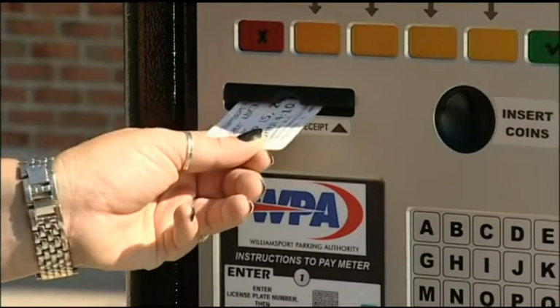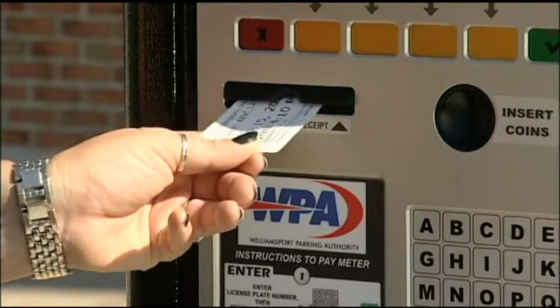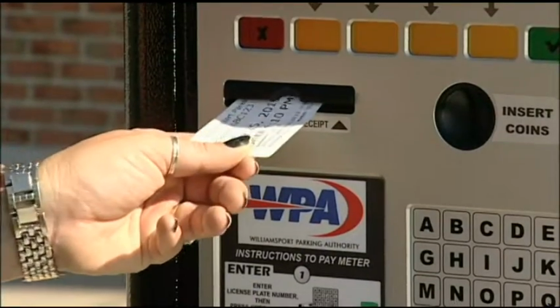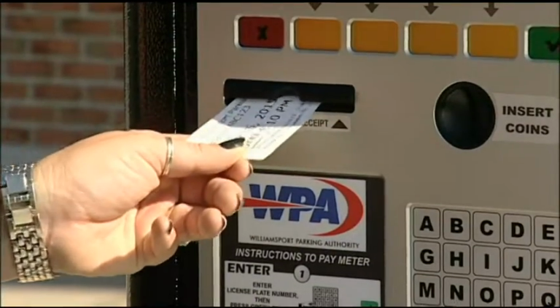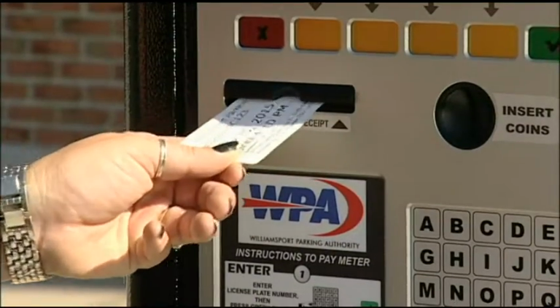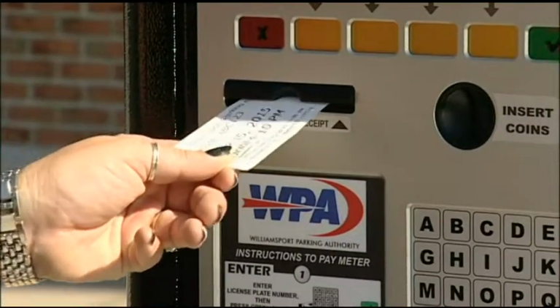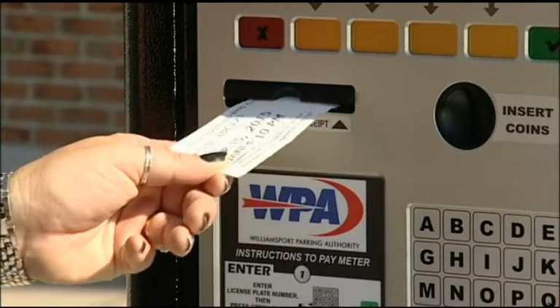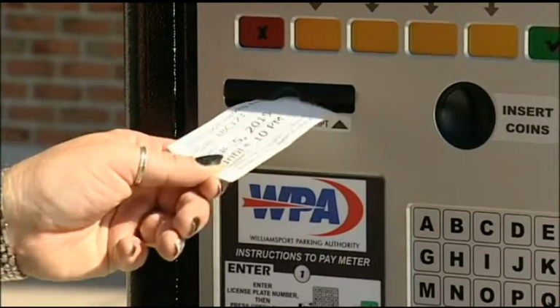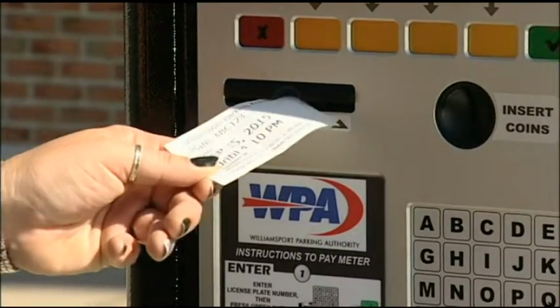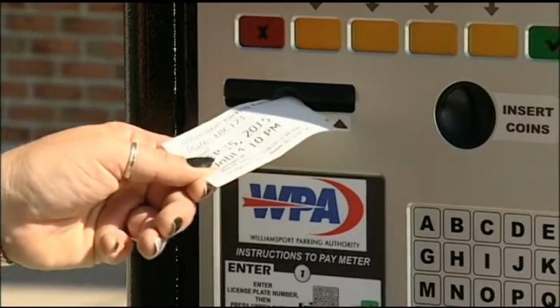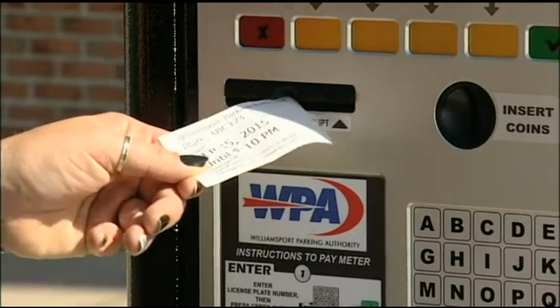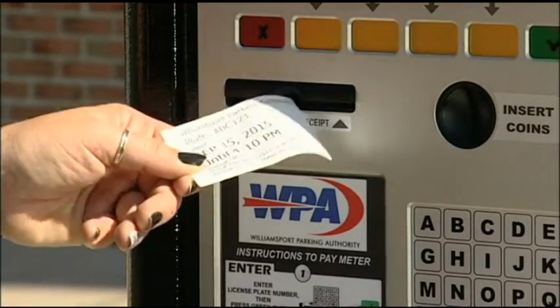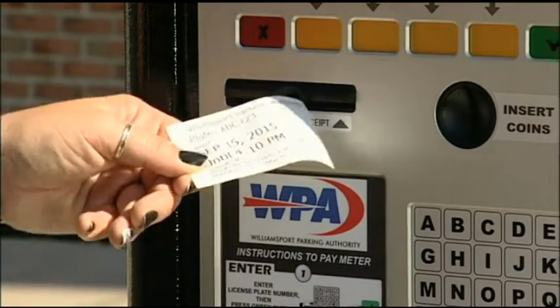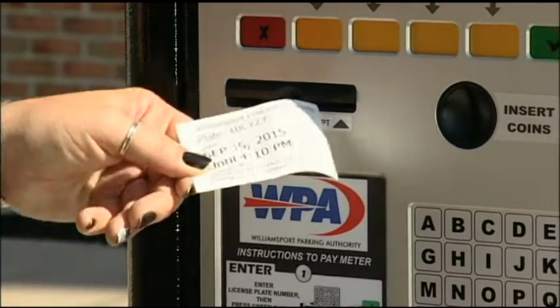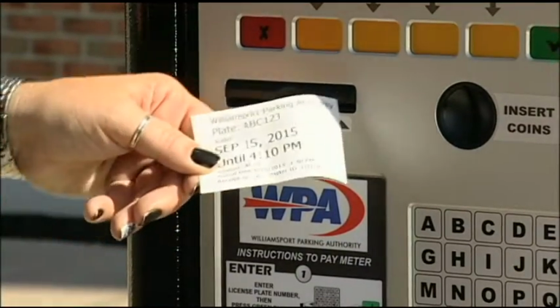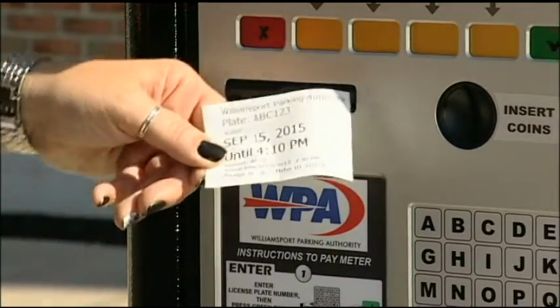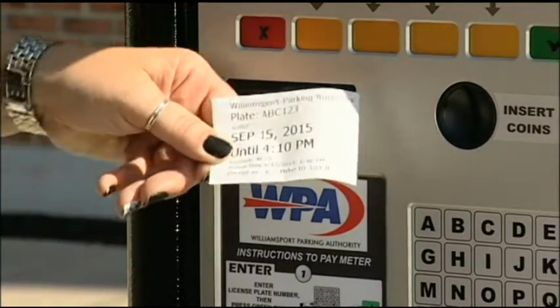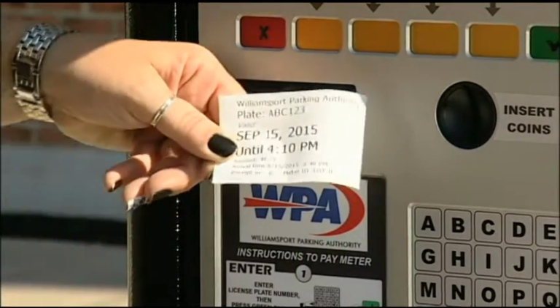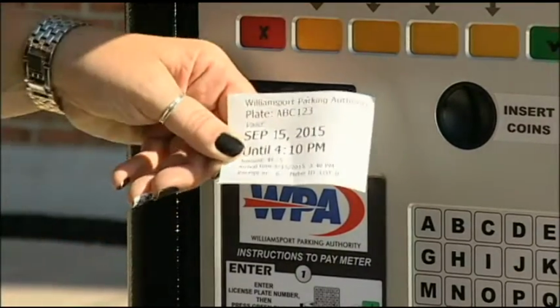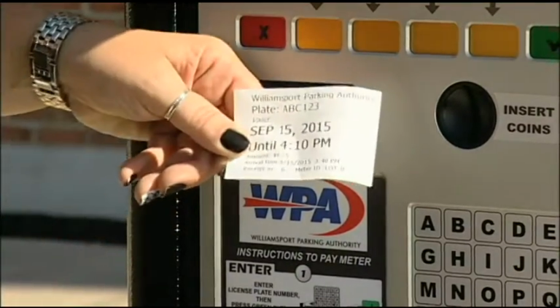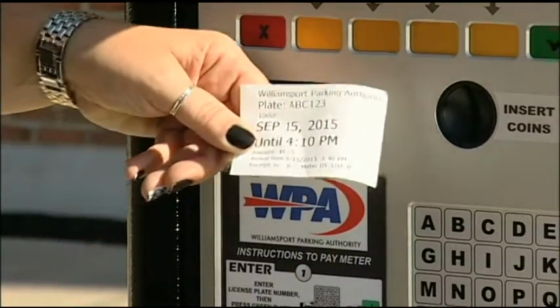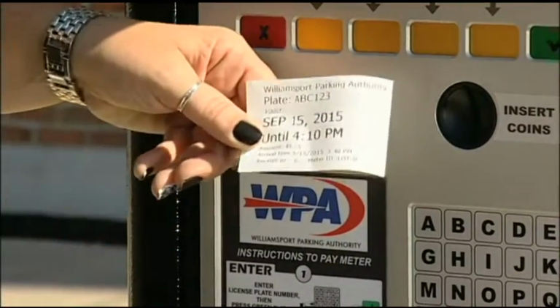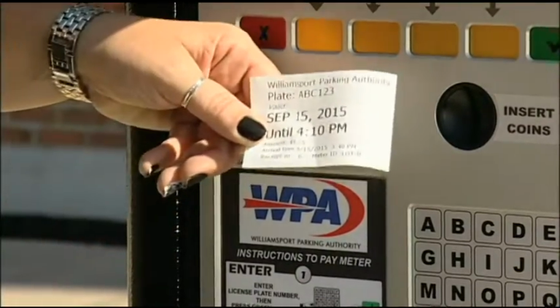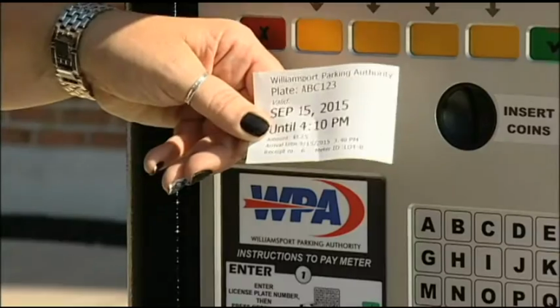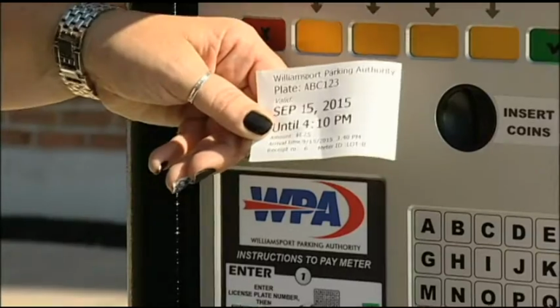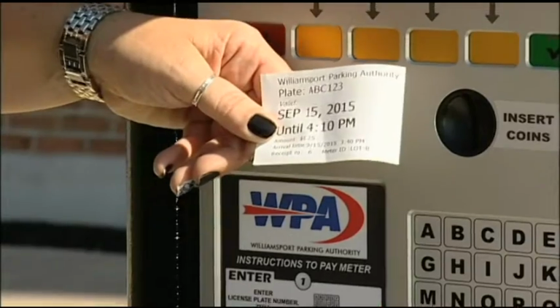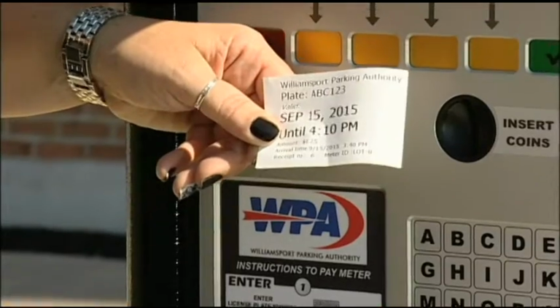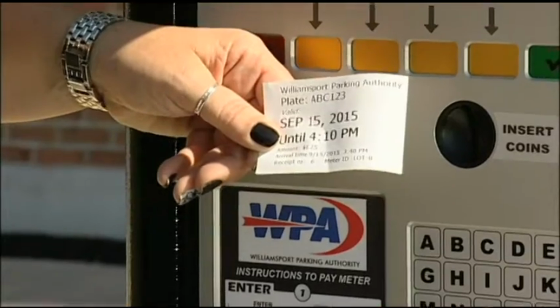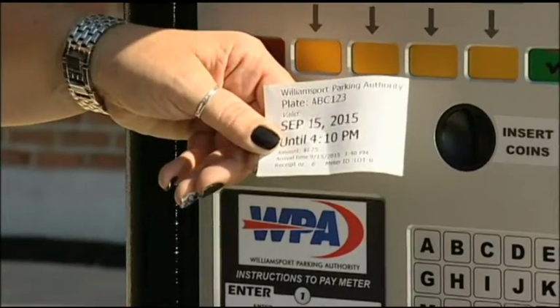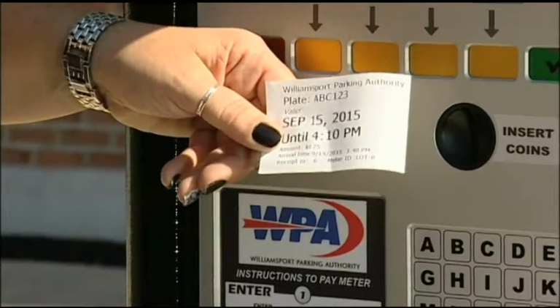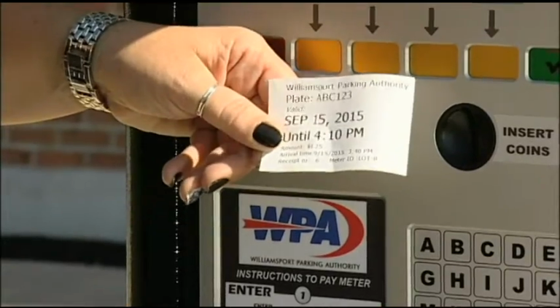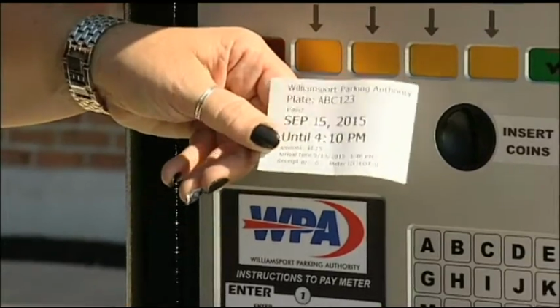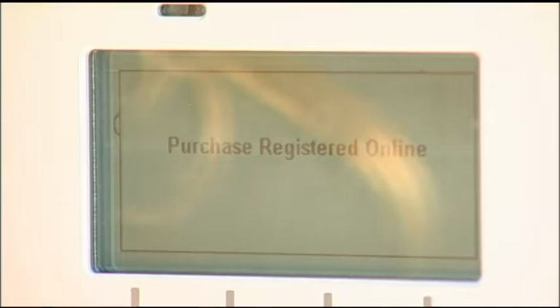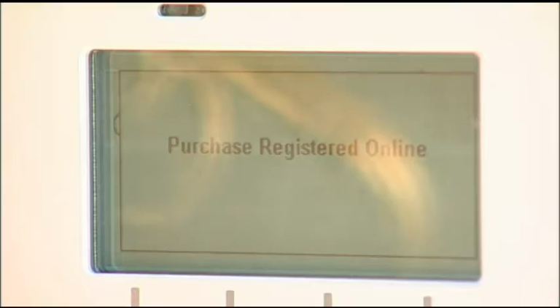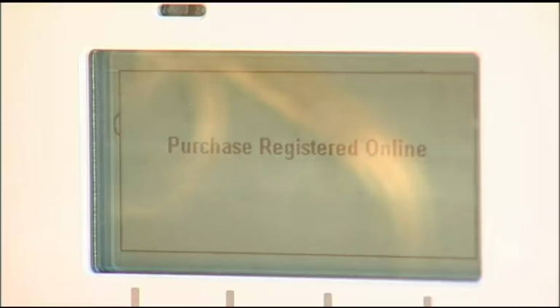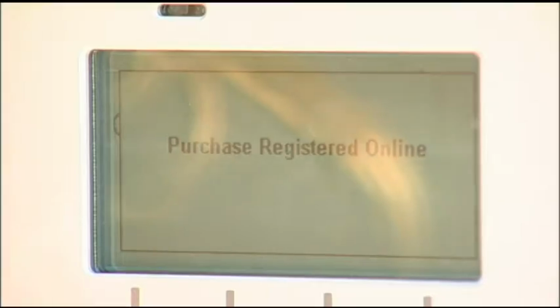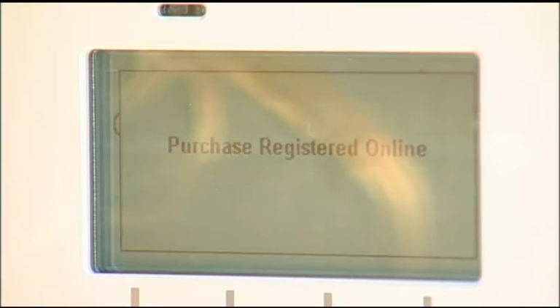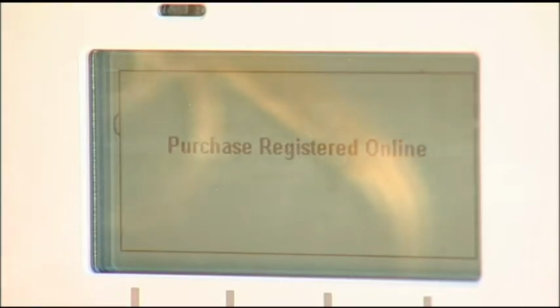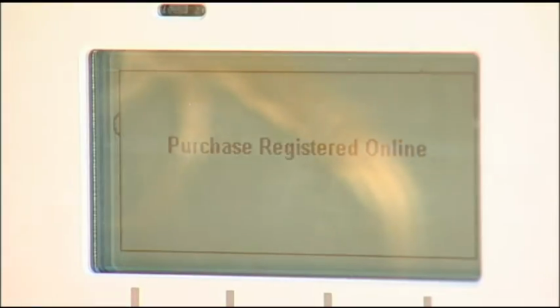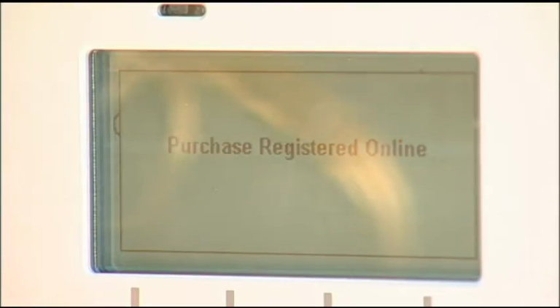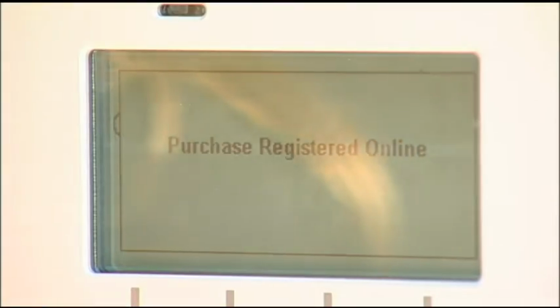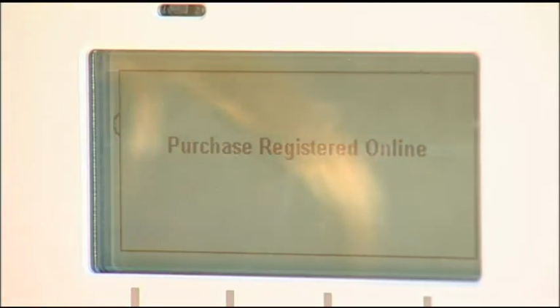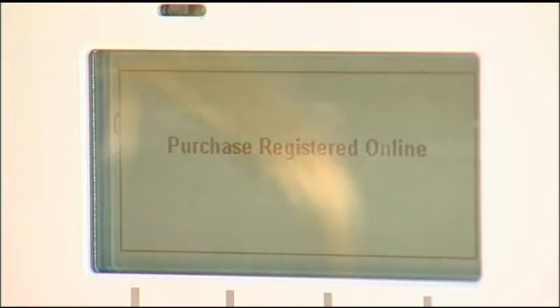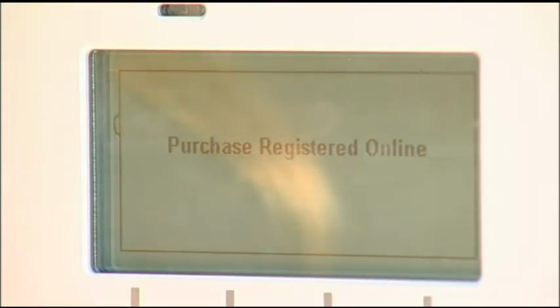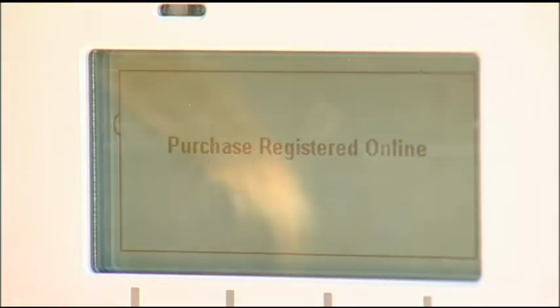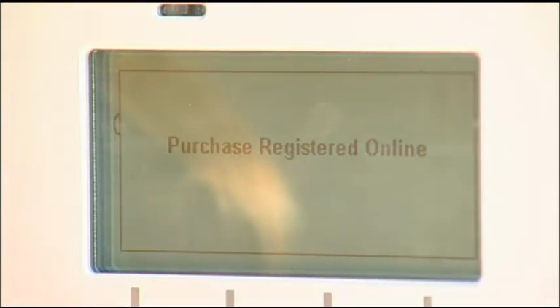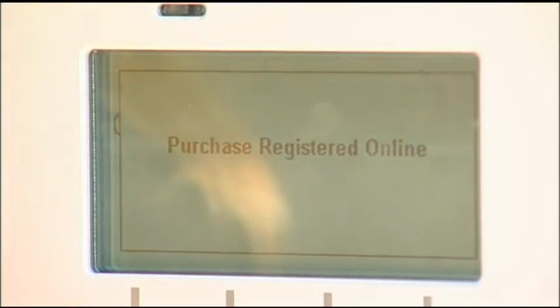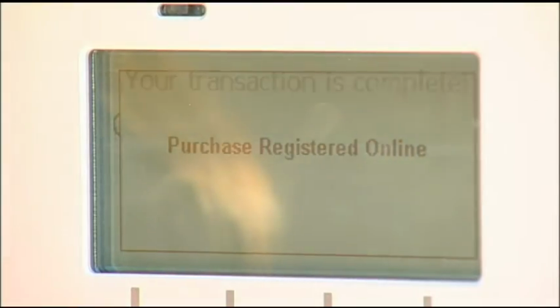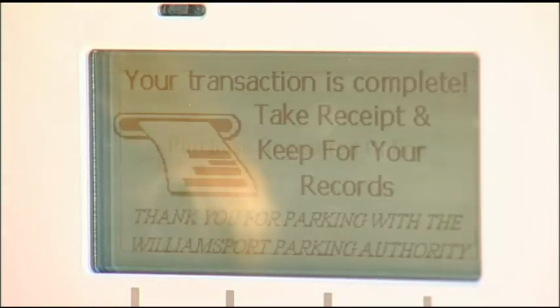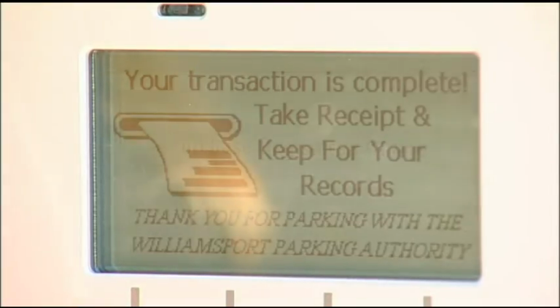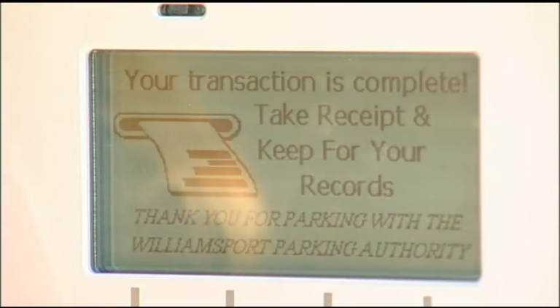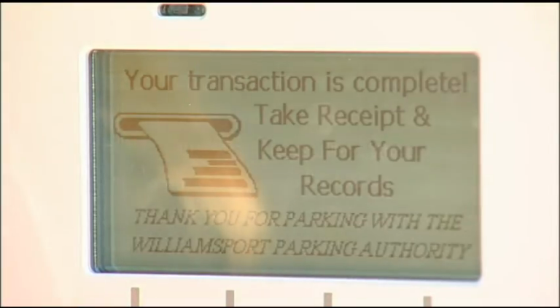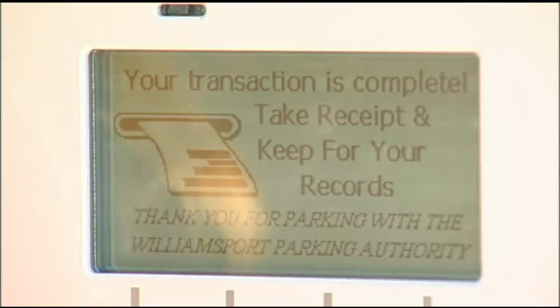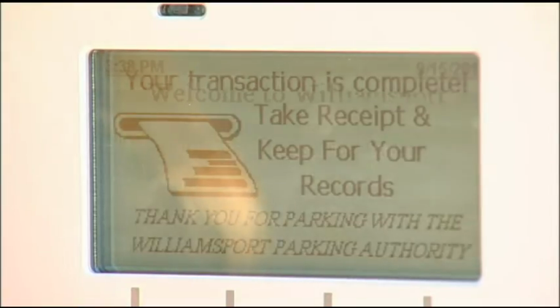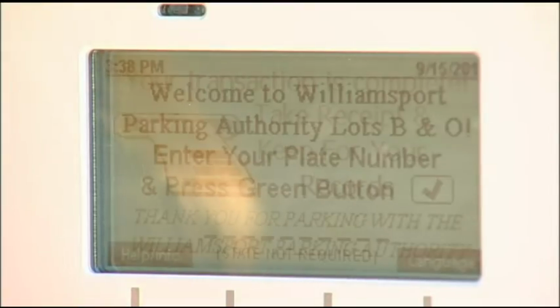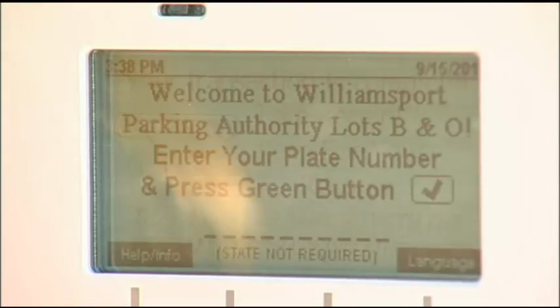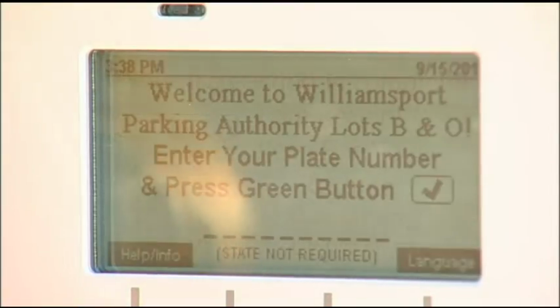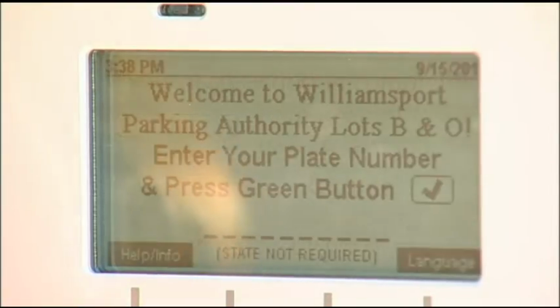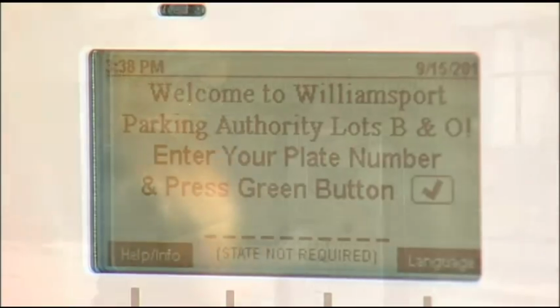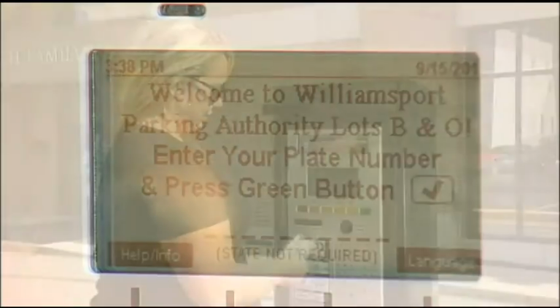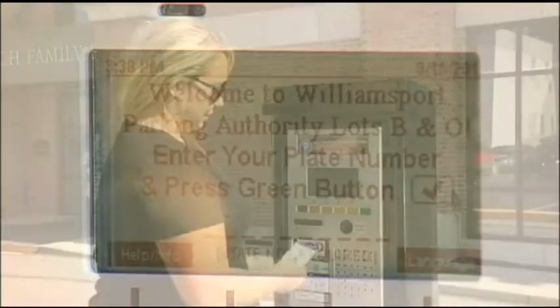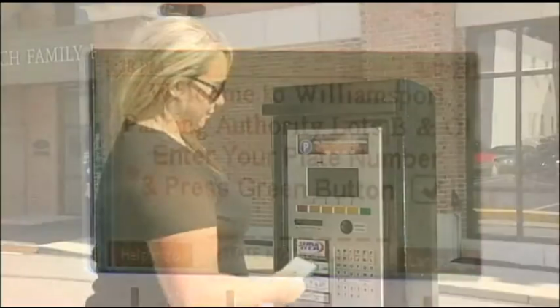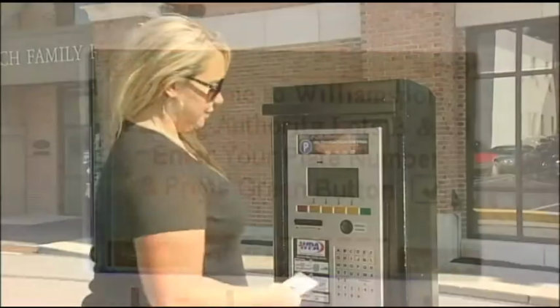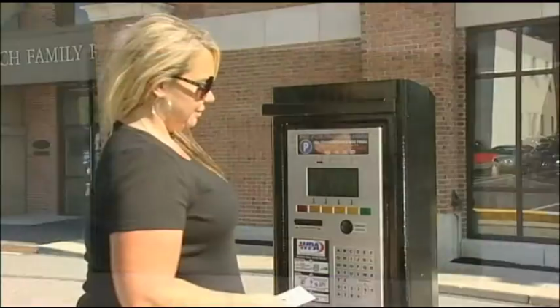All payments along with your license plate number are sent electronically to the parking enforcement team so they know you are paid.